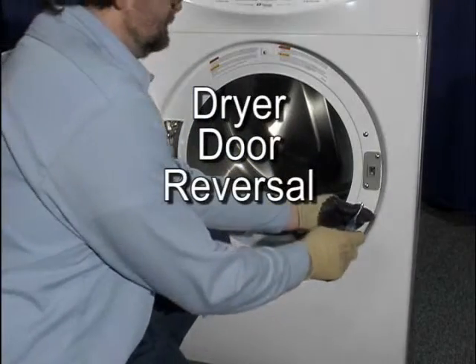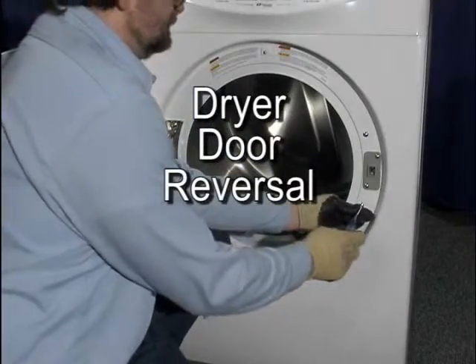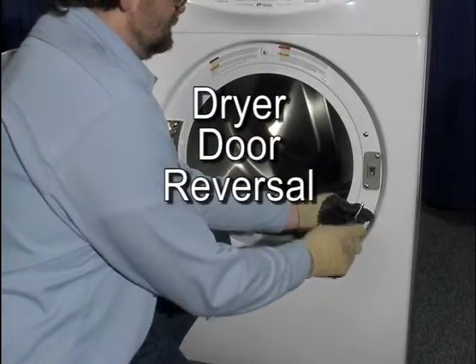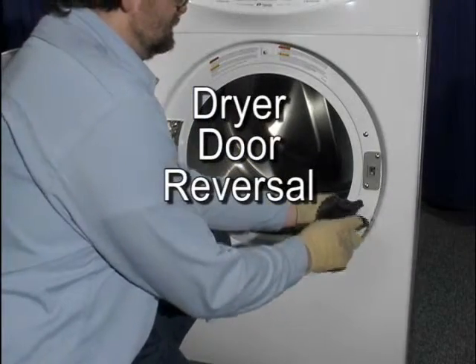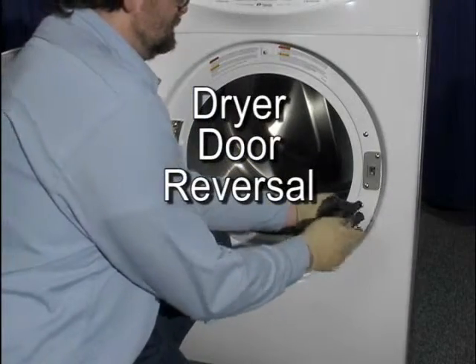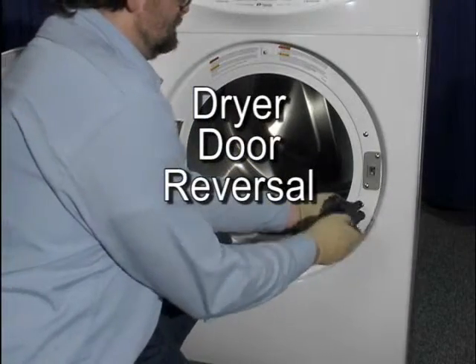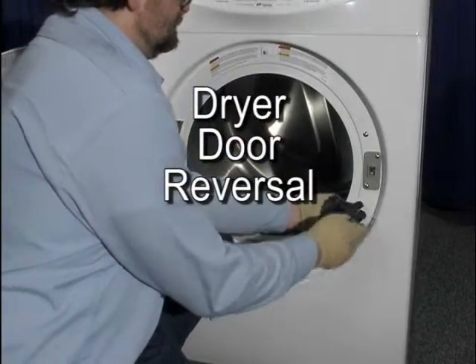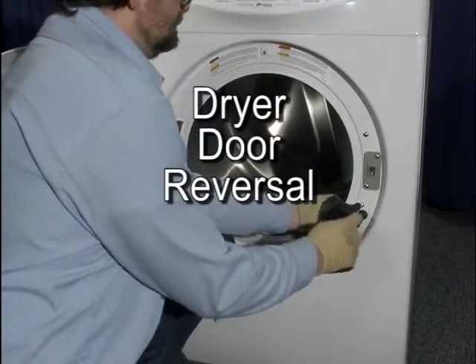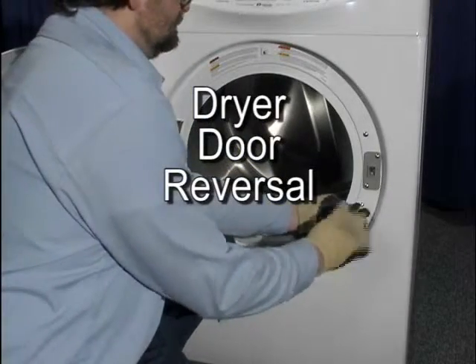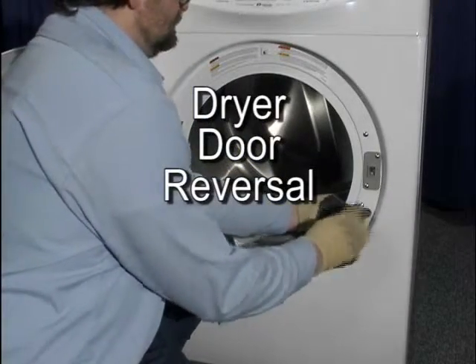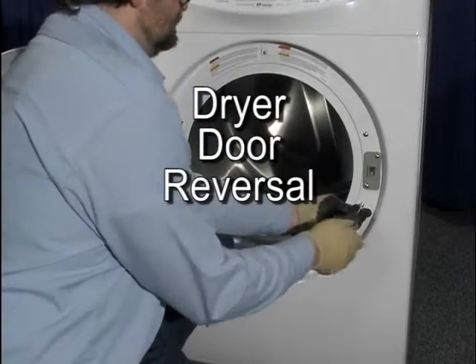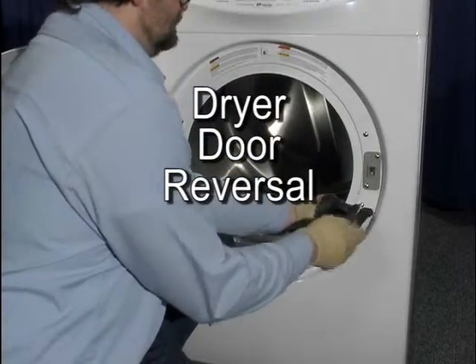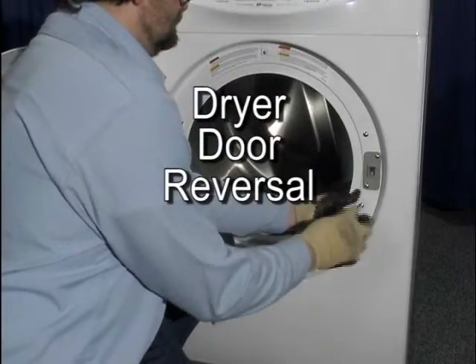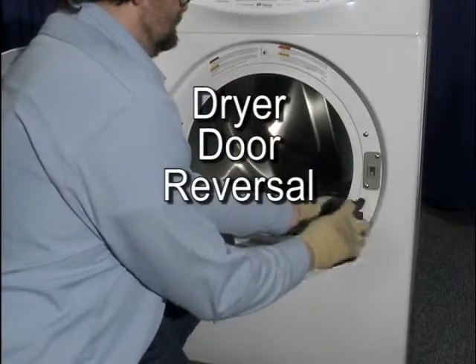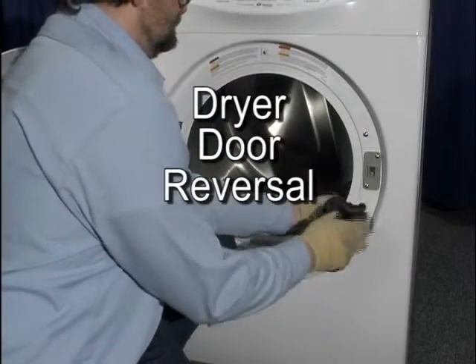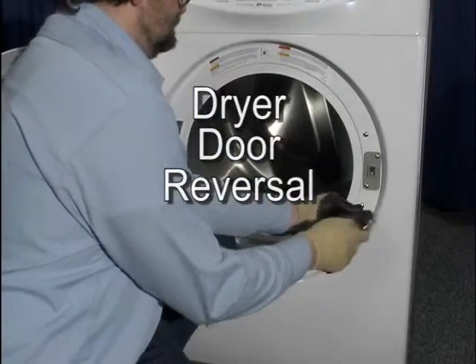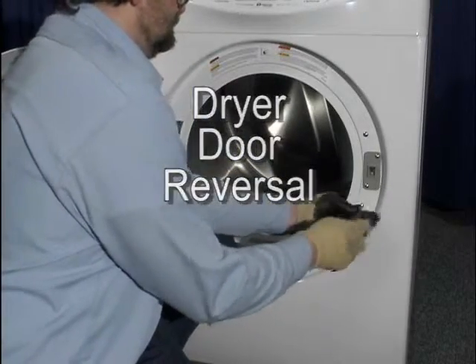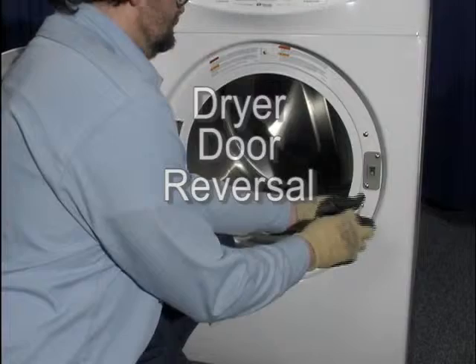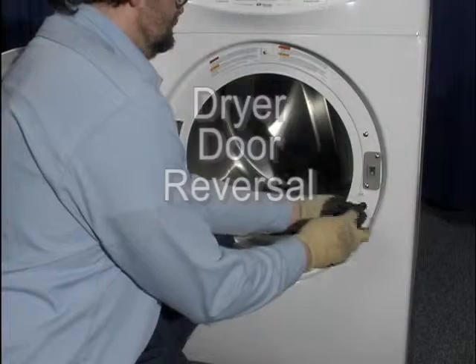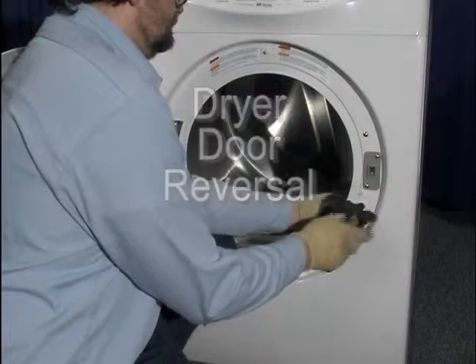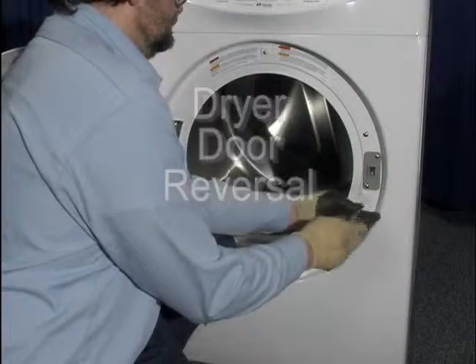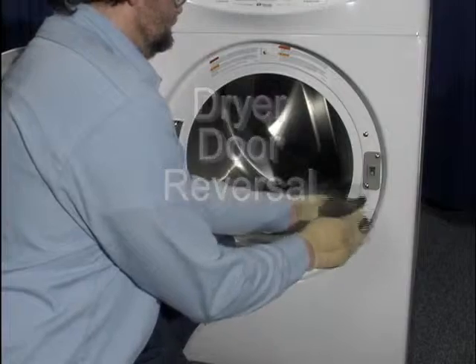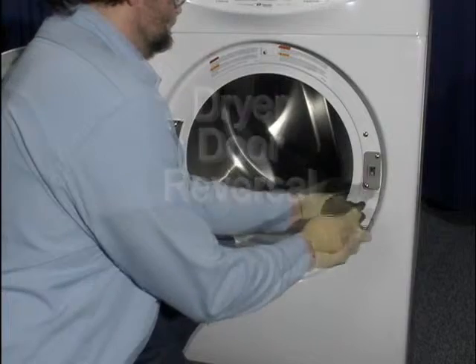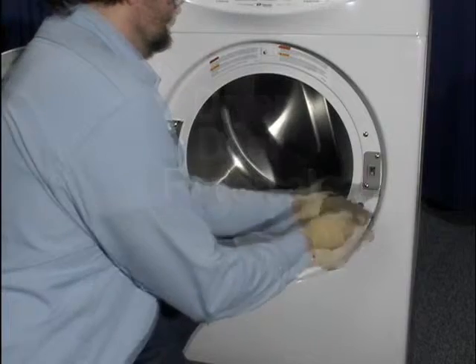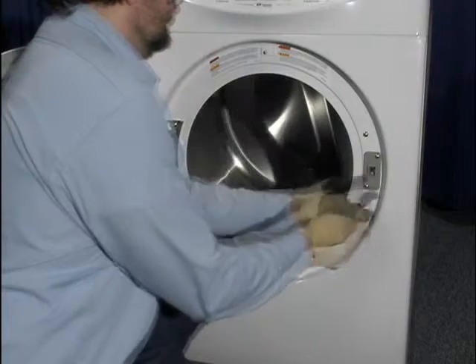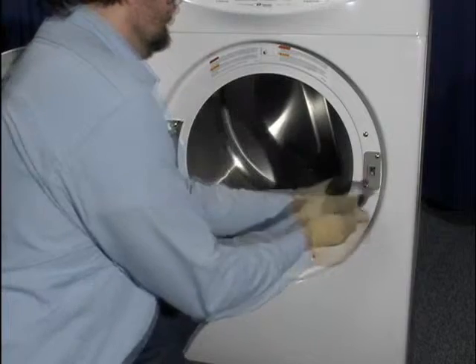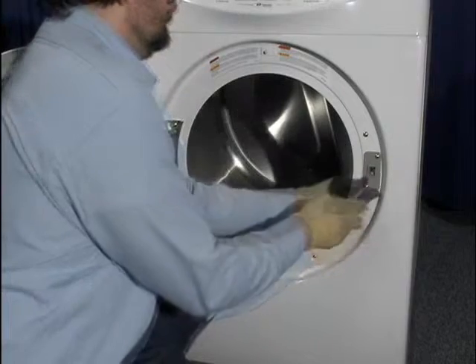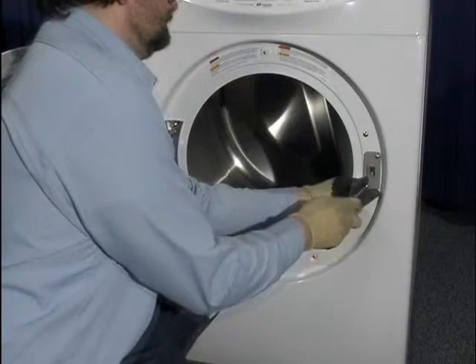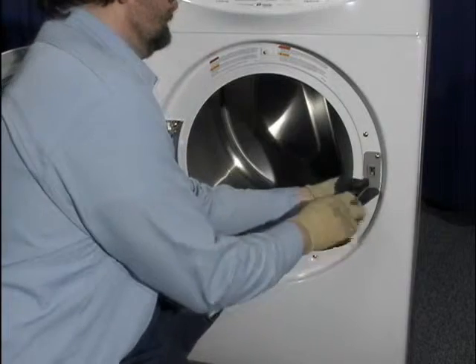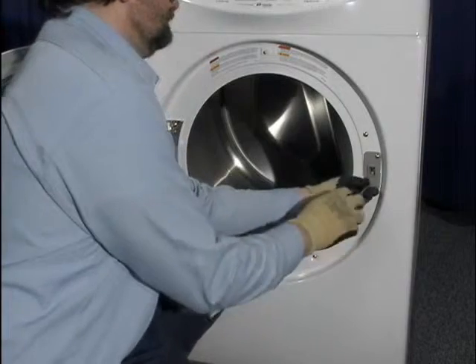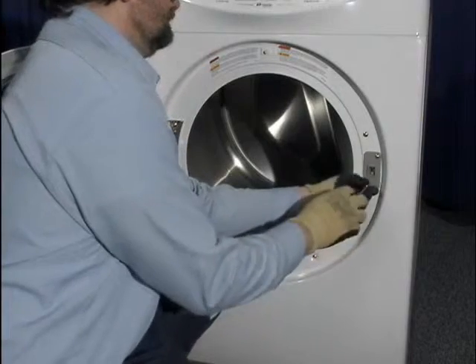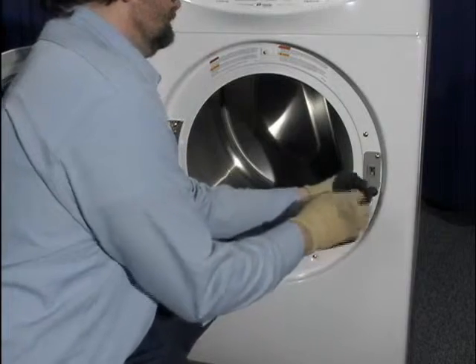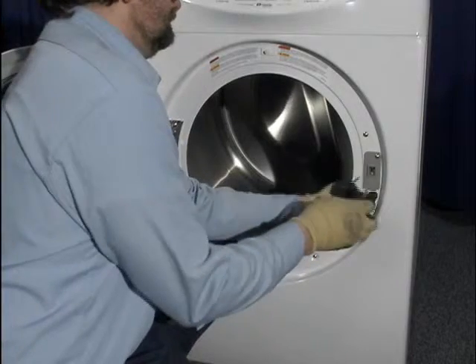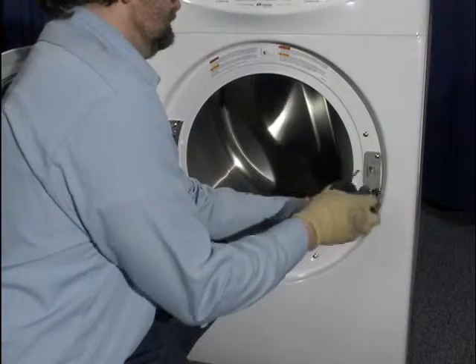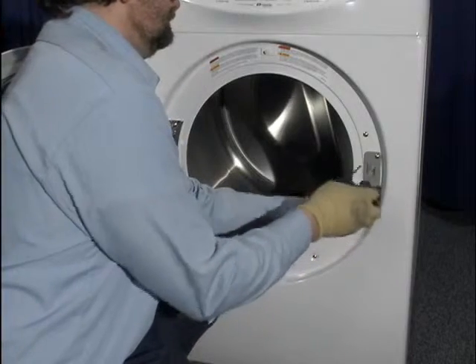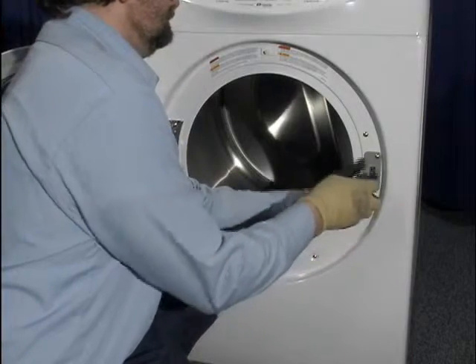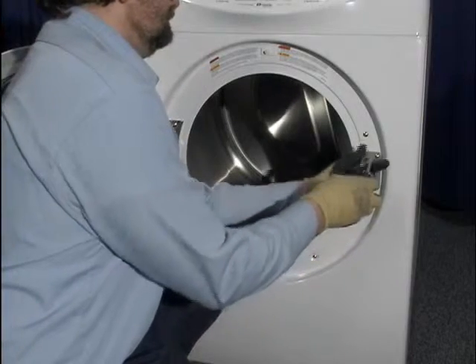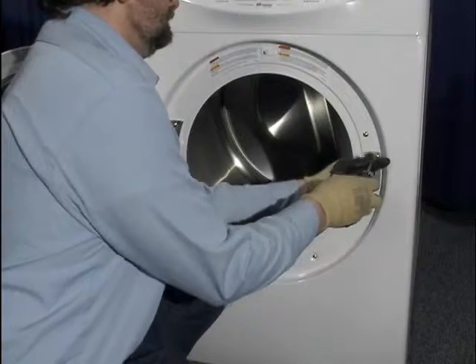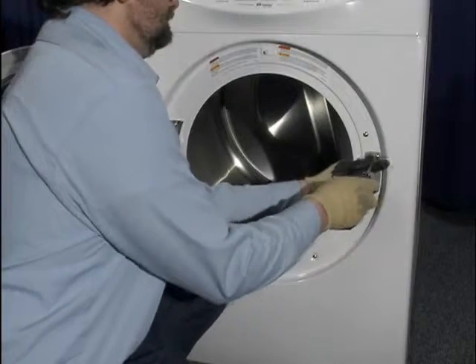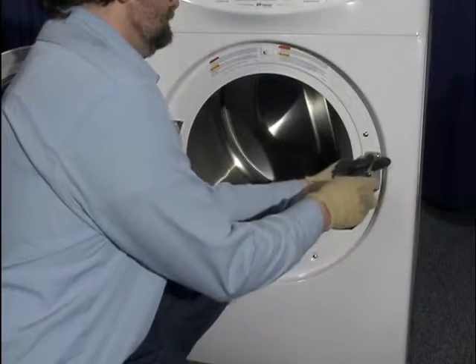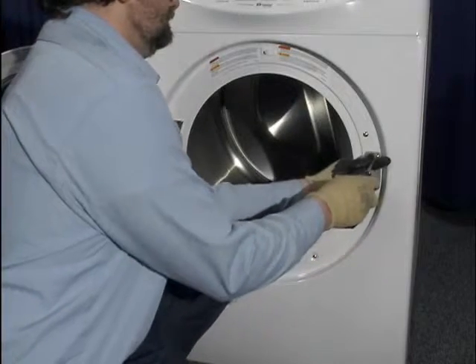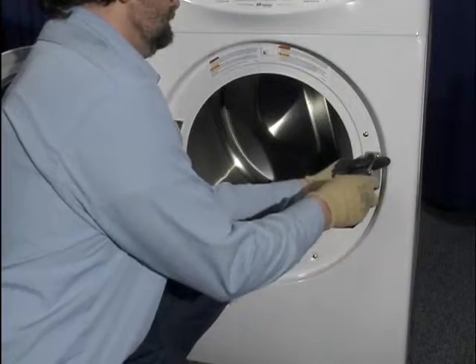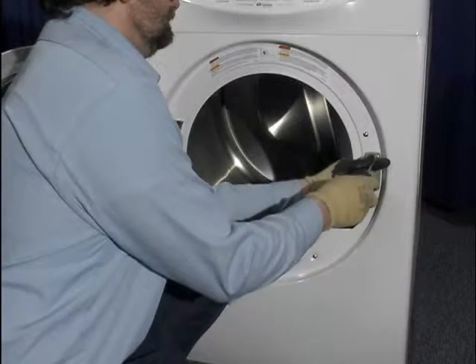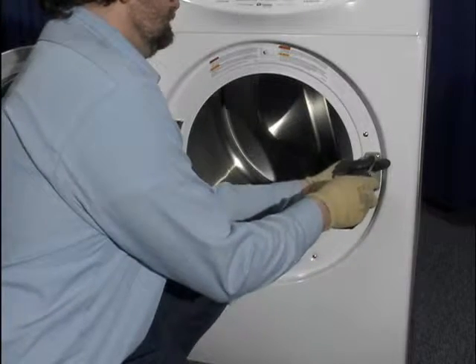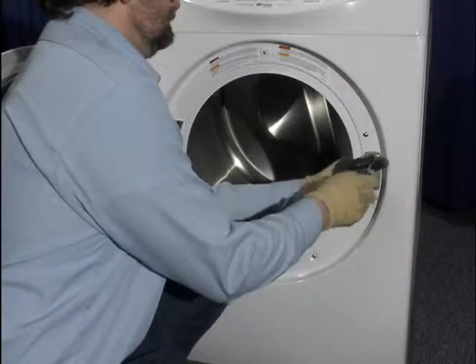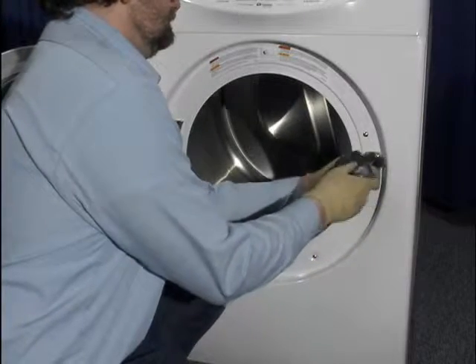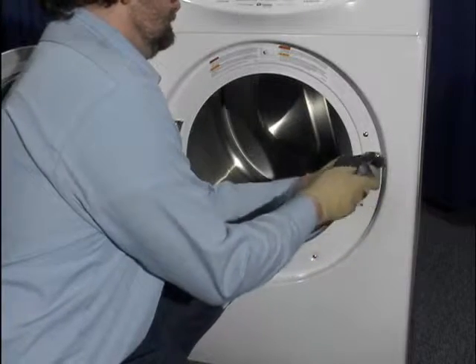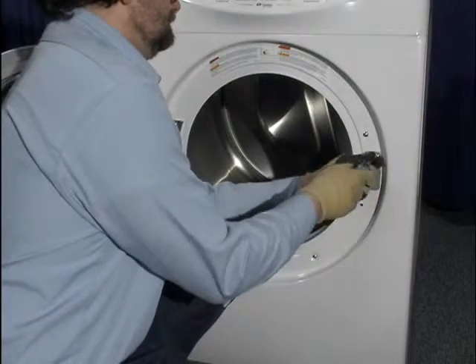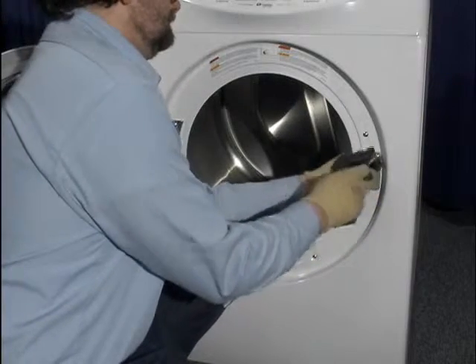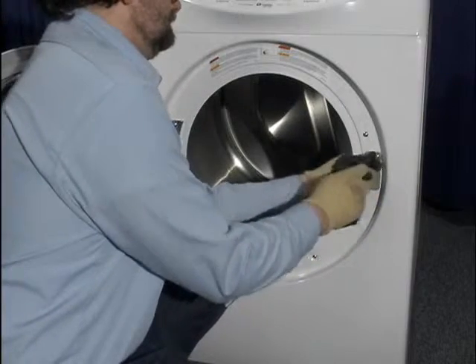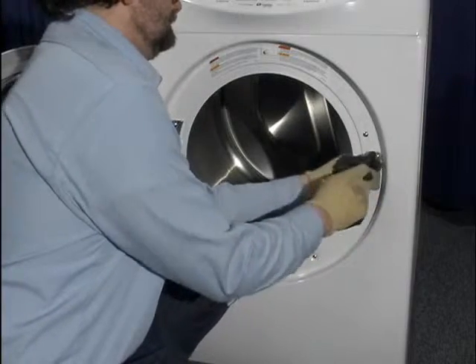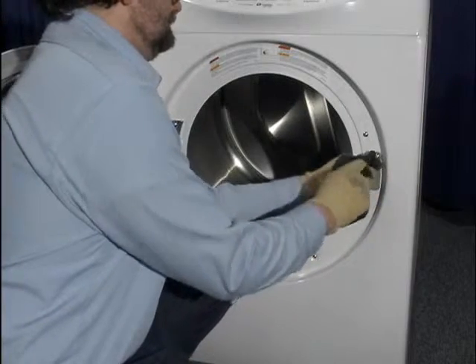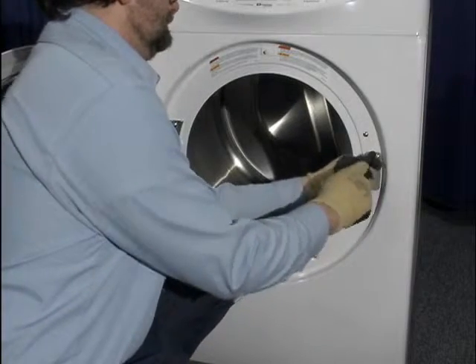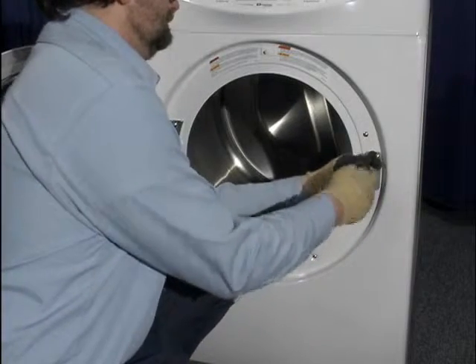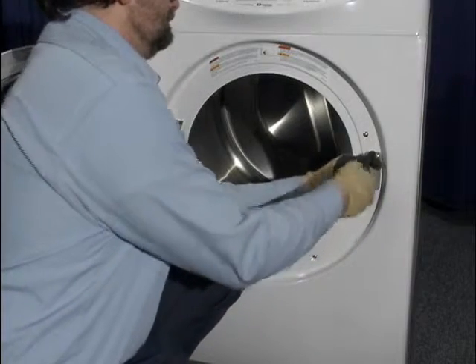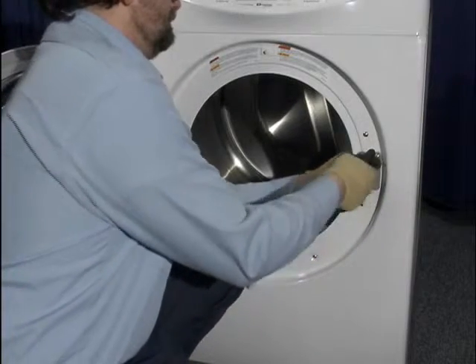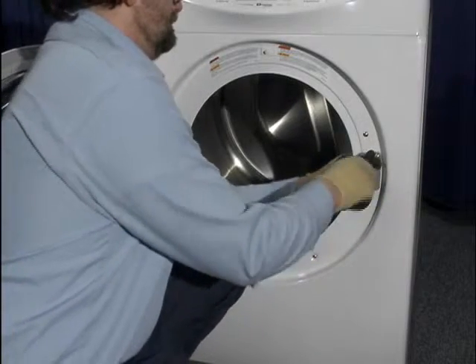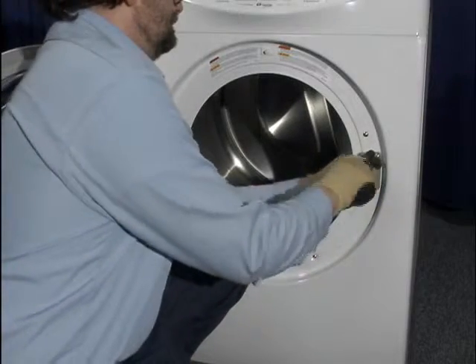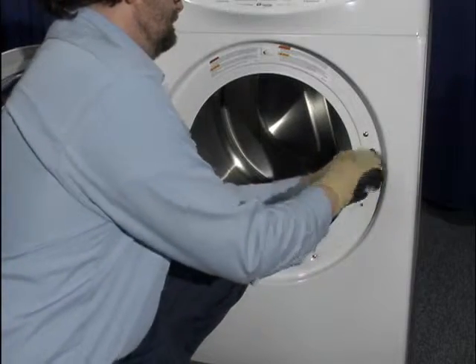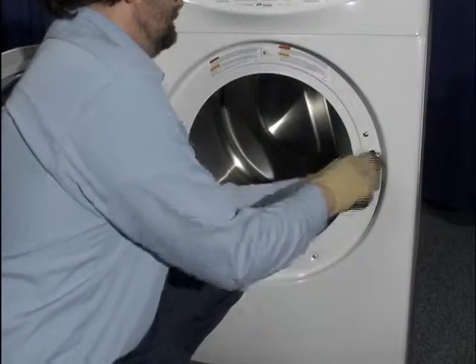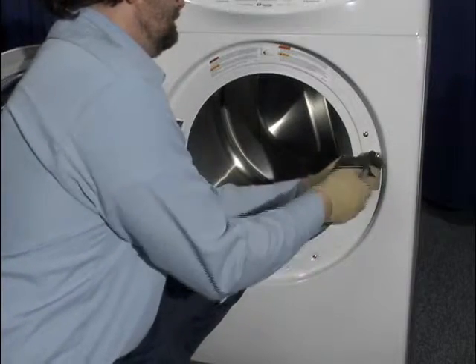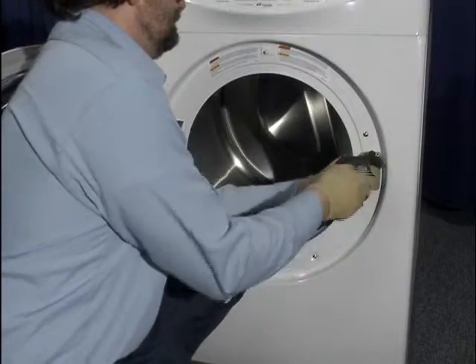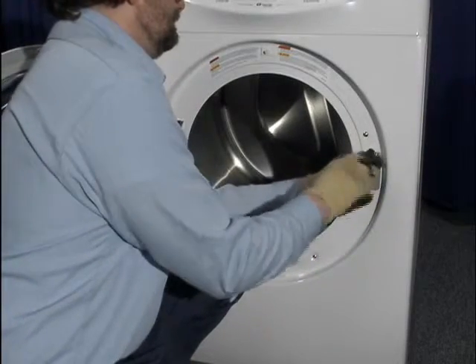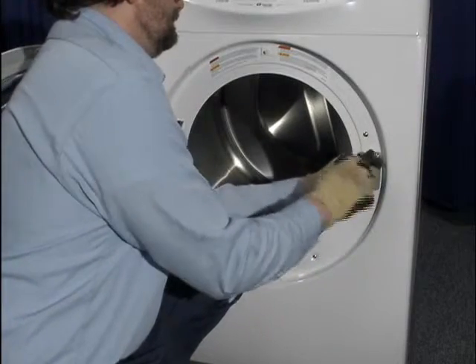To reverse the door, remove the door latch and two additional screws from the latch side of the door opening.